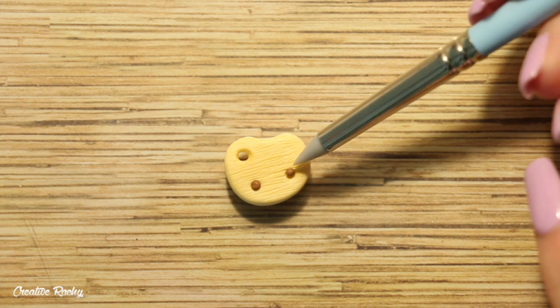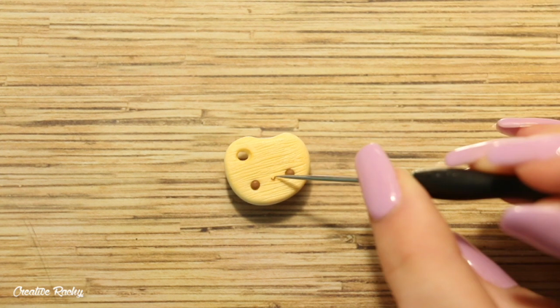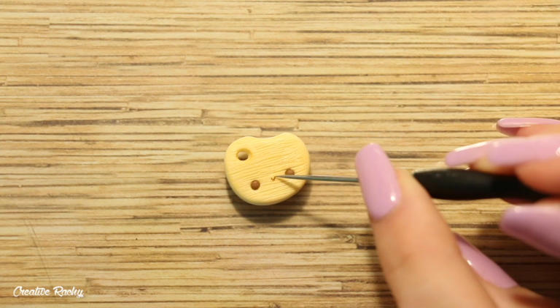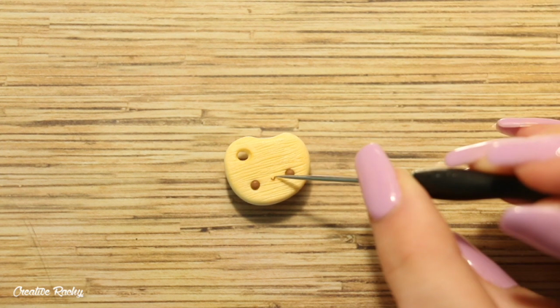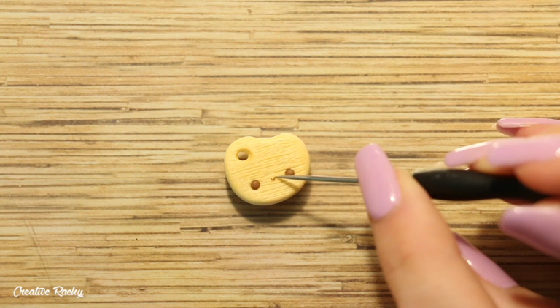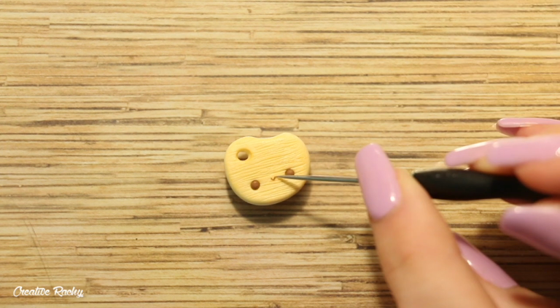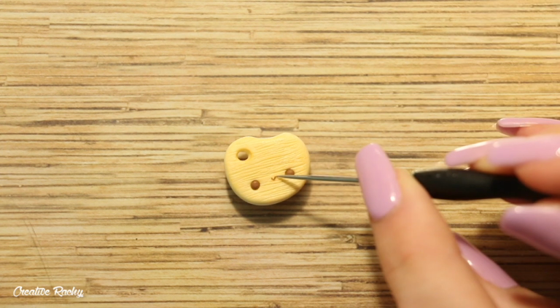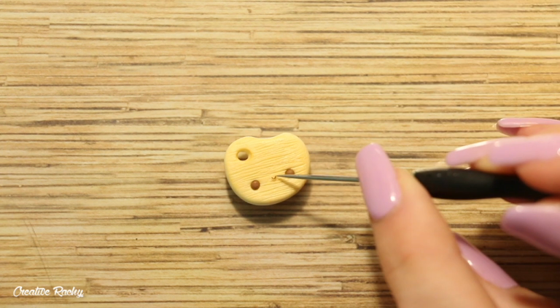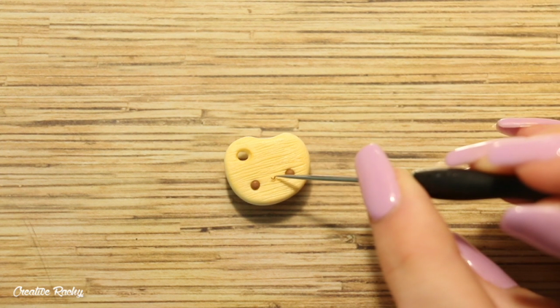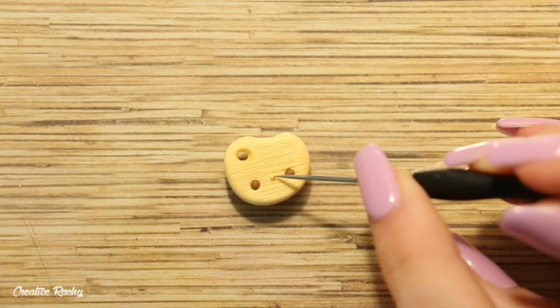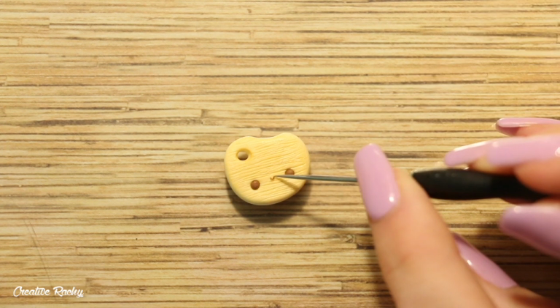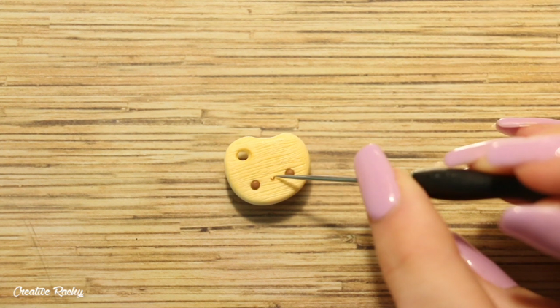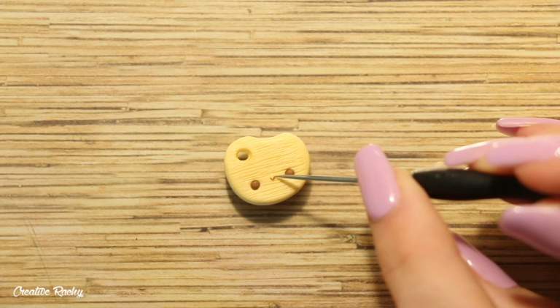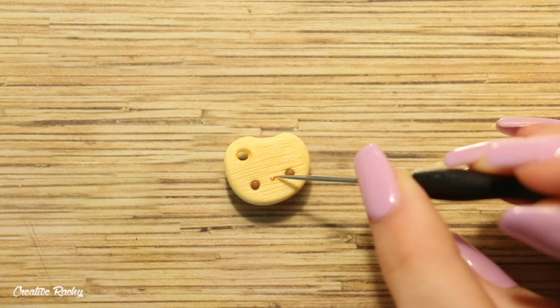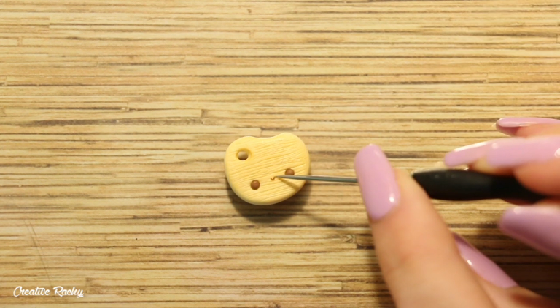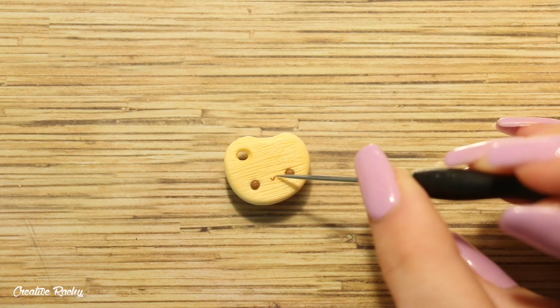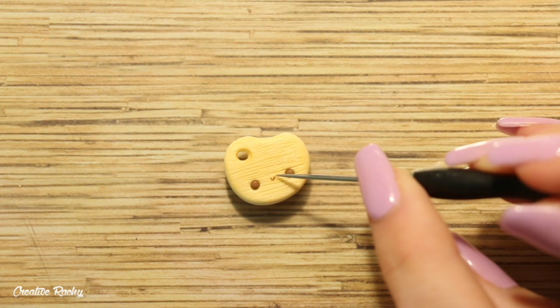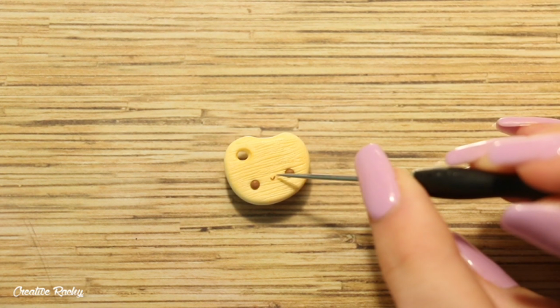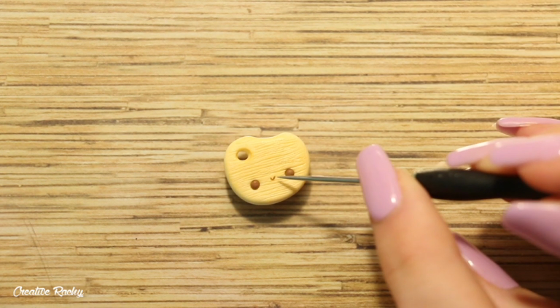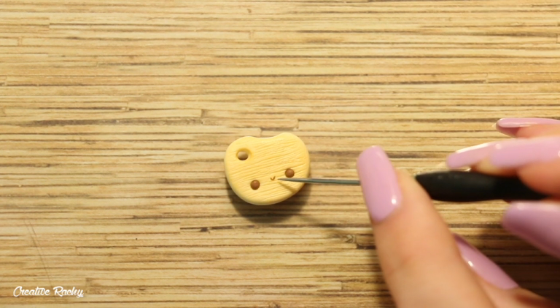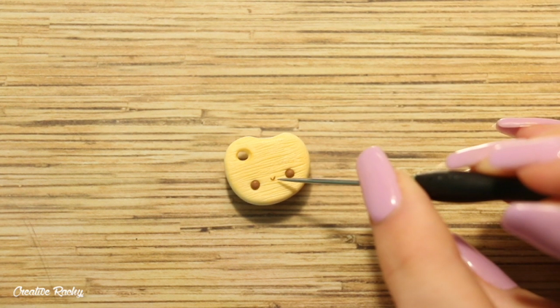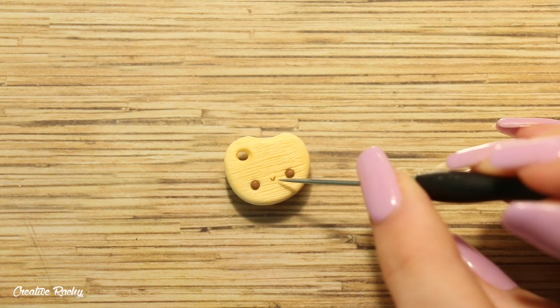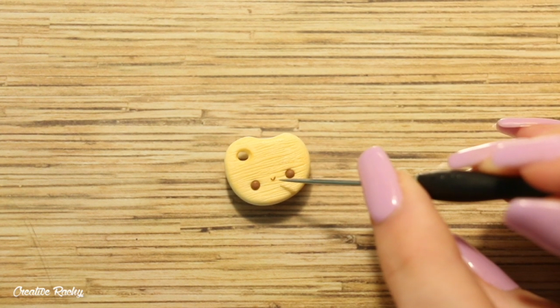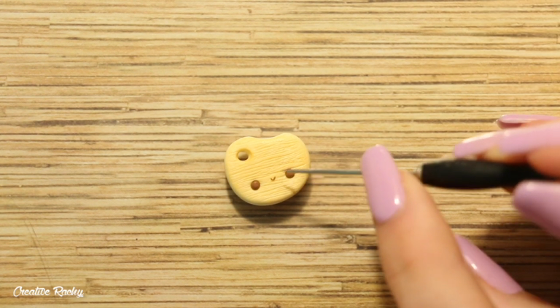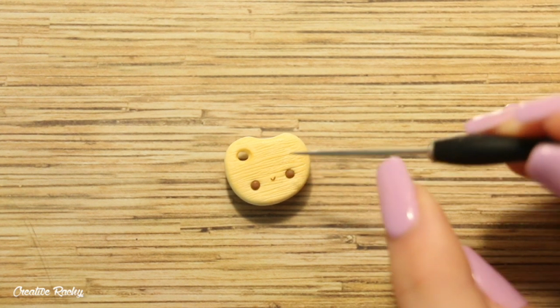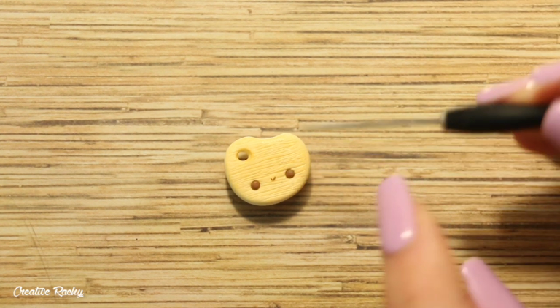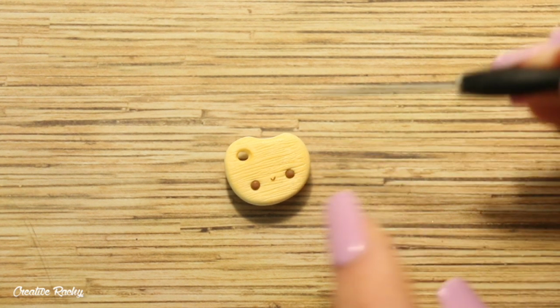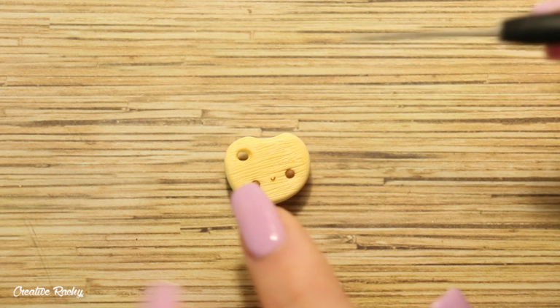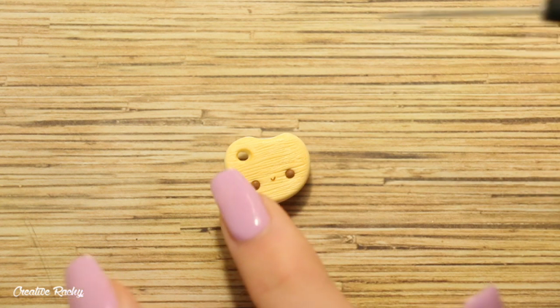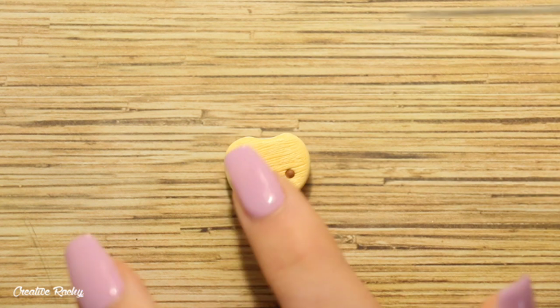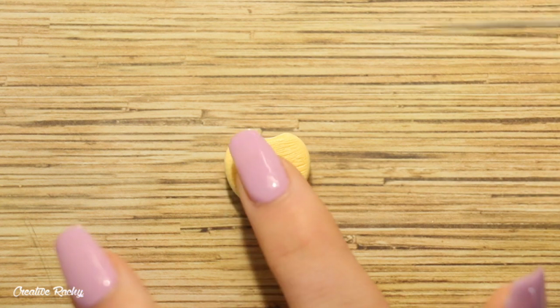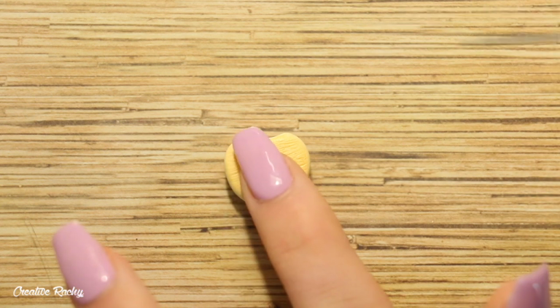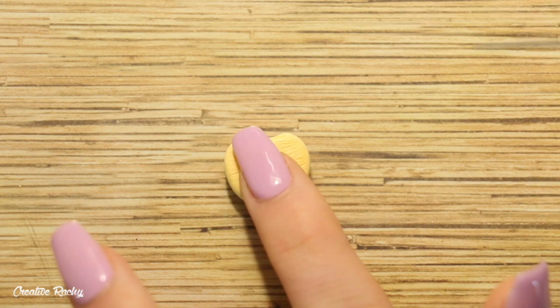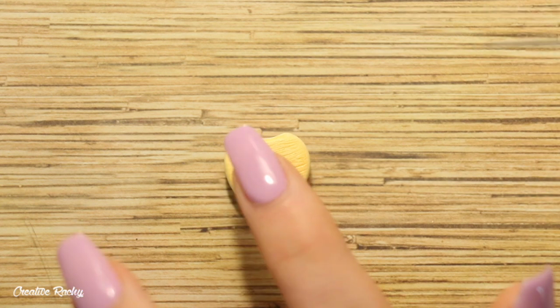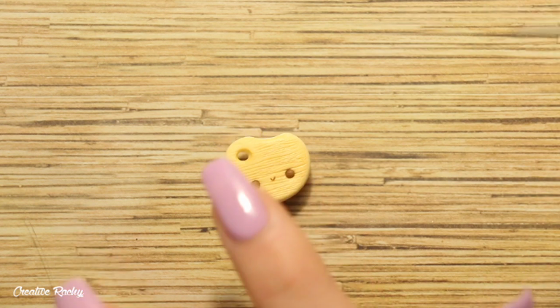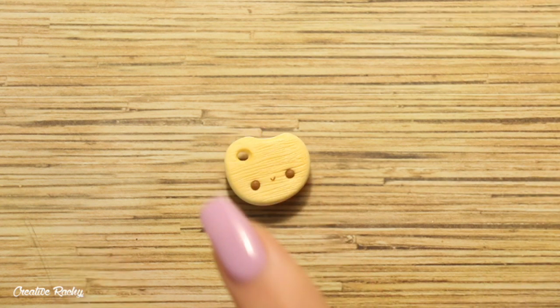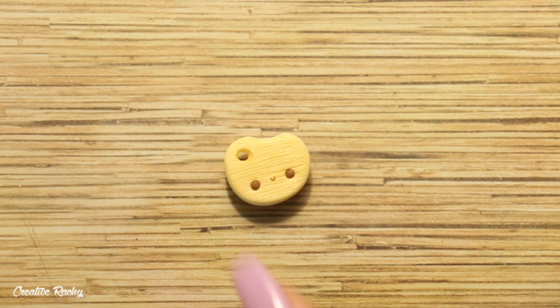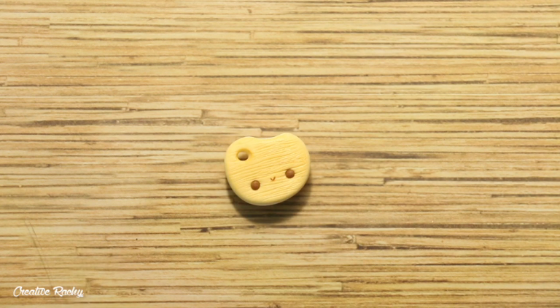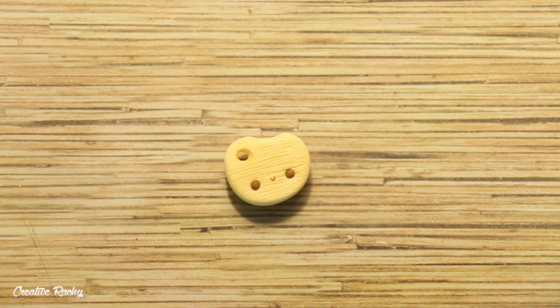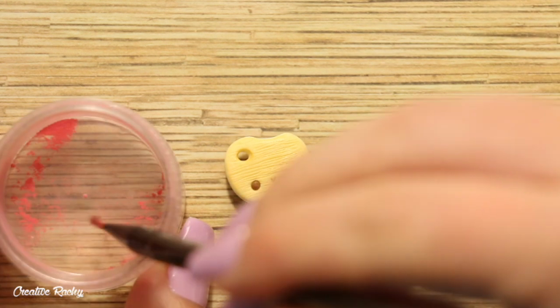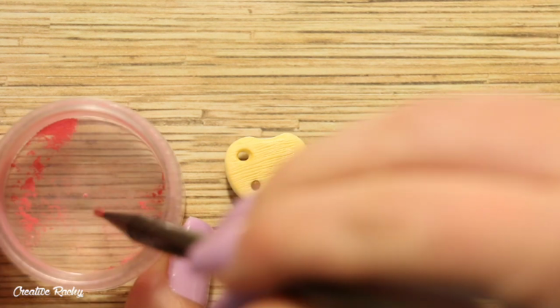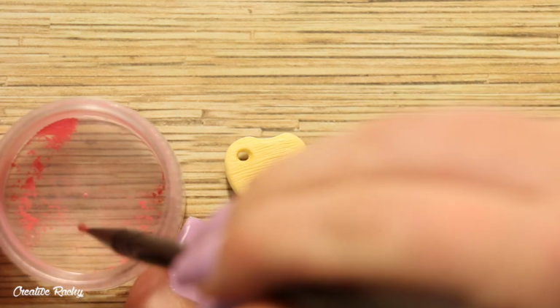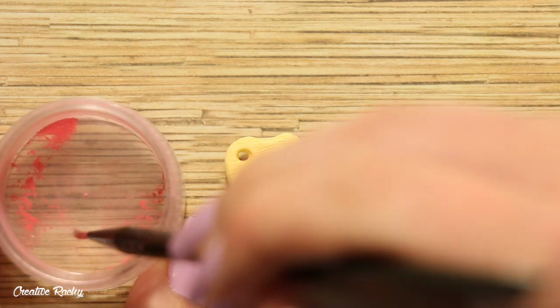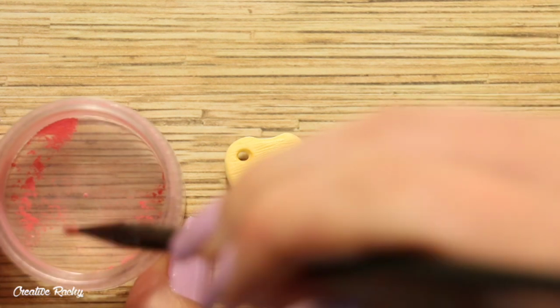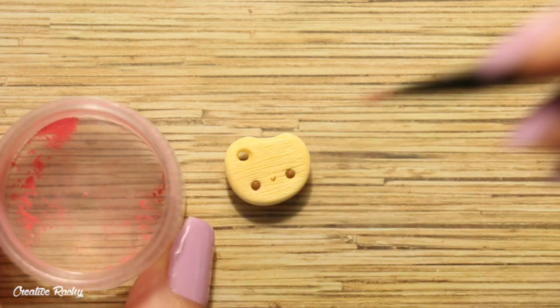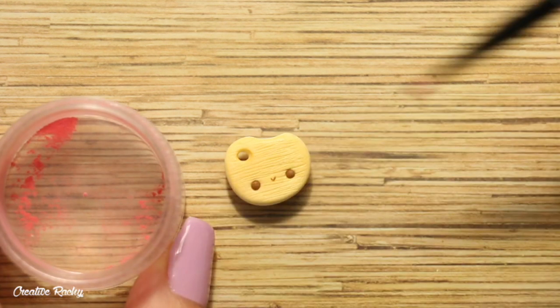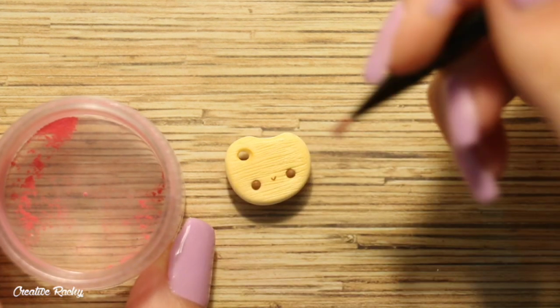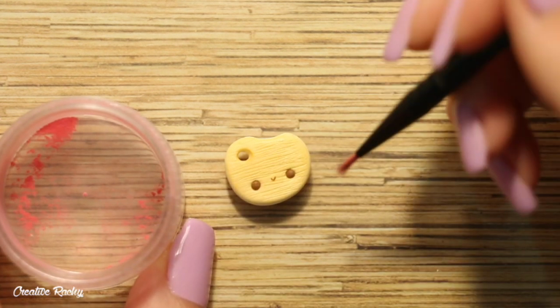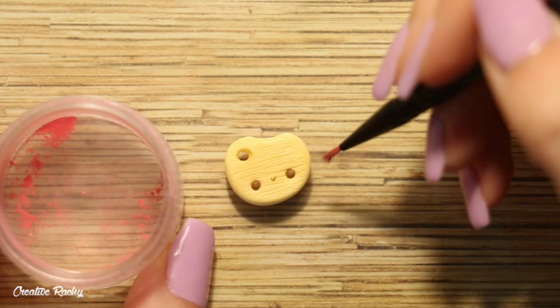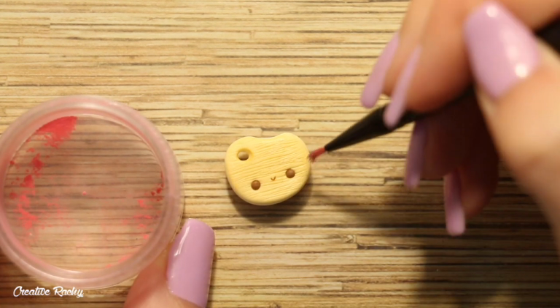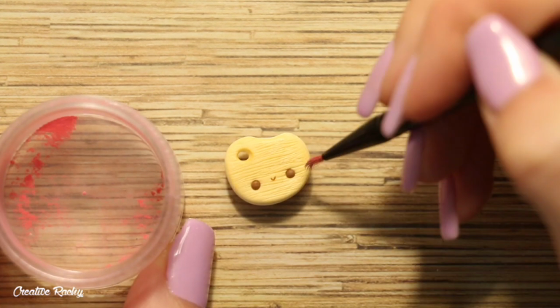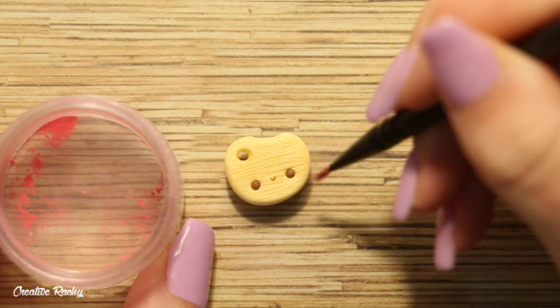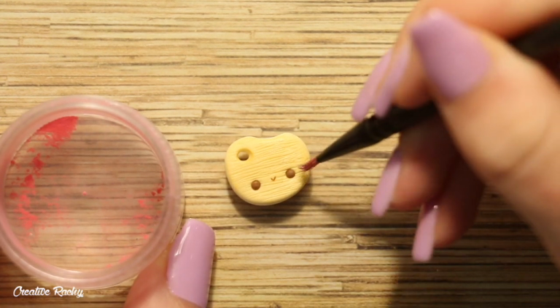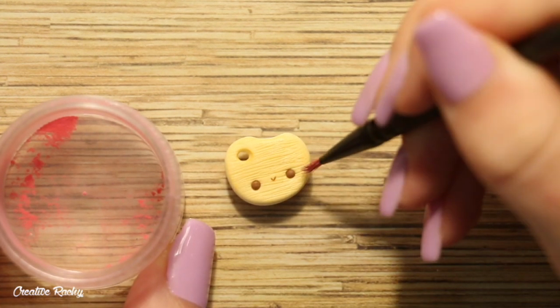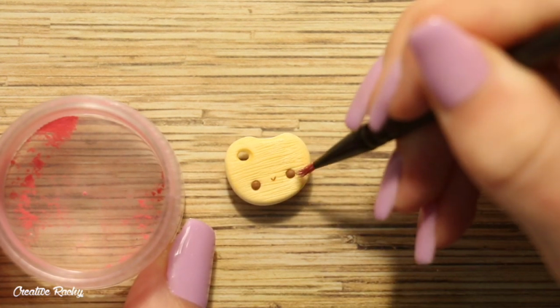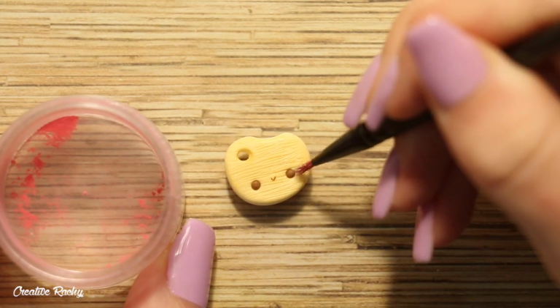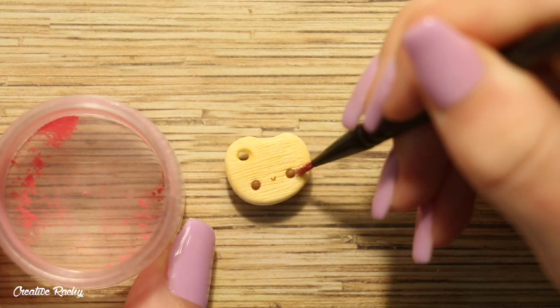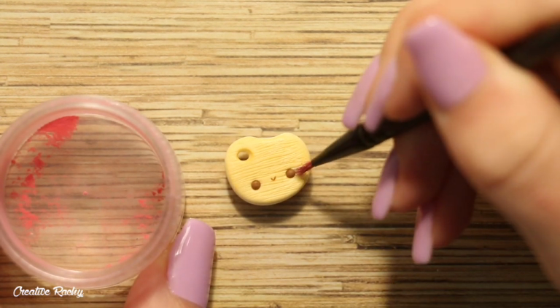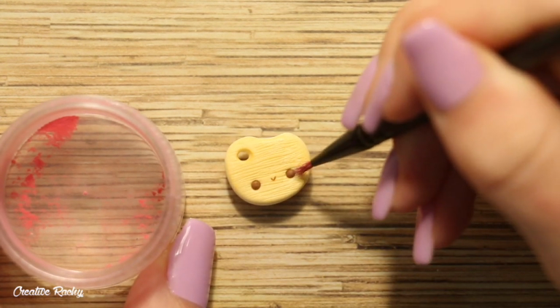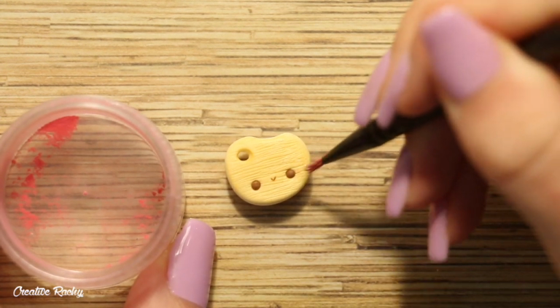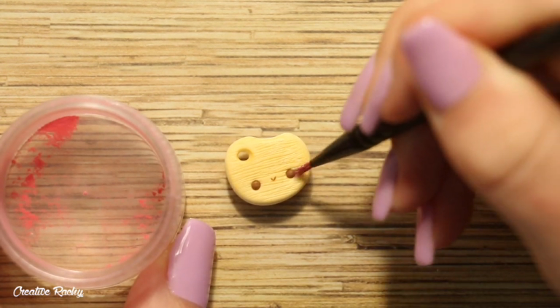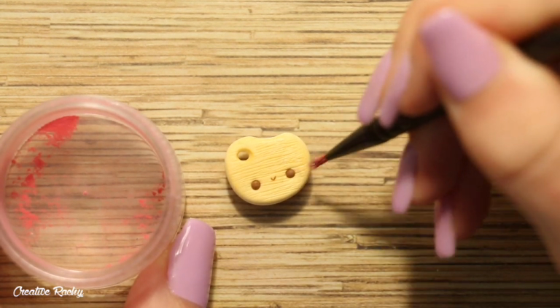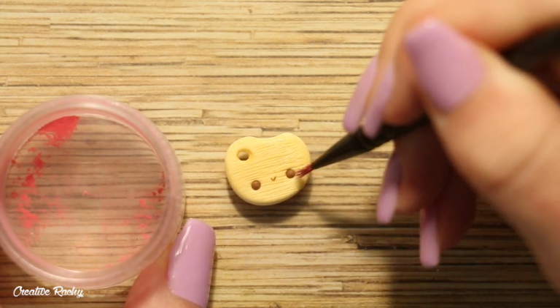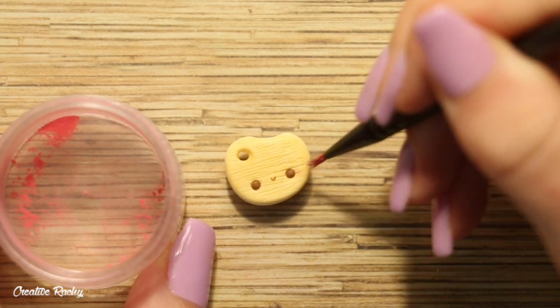For the mouth, I attached on a small u-shaped piece of clay. Then for the cheeks, I dusted on some pink chalk pastel powder.